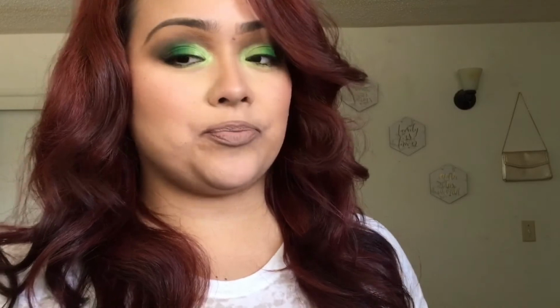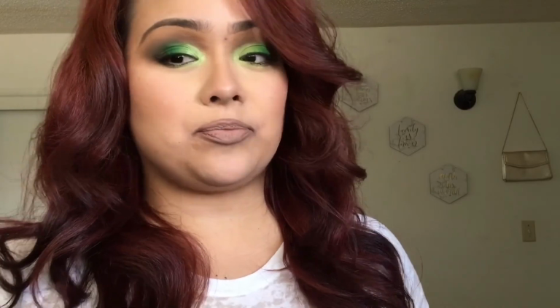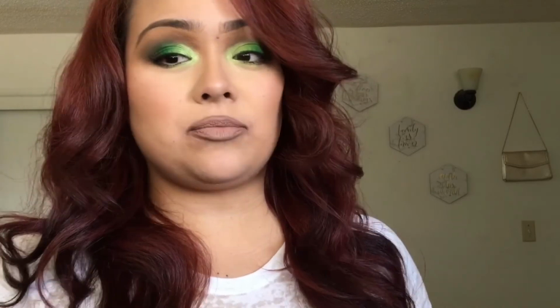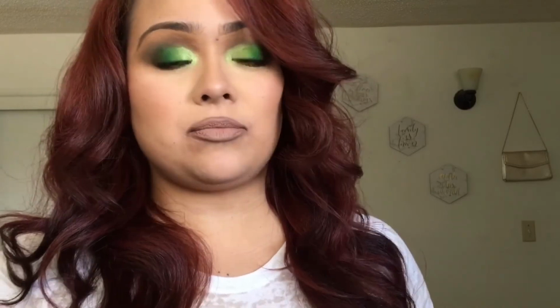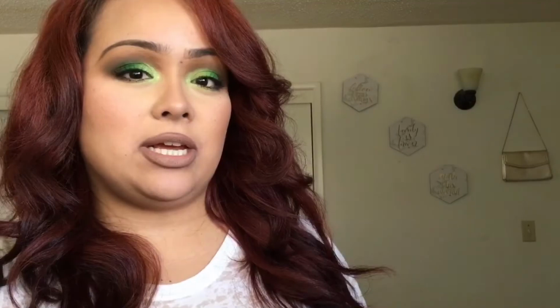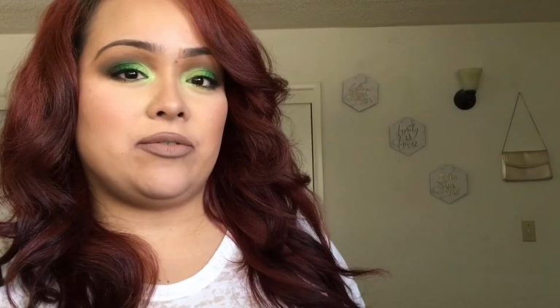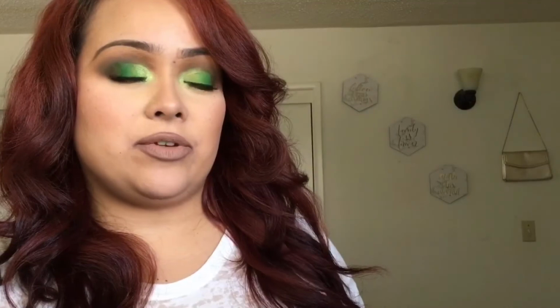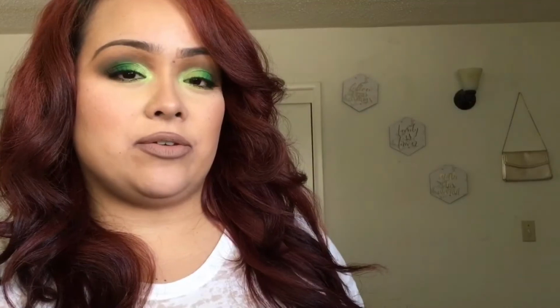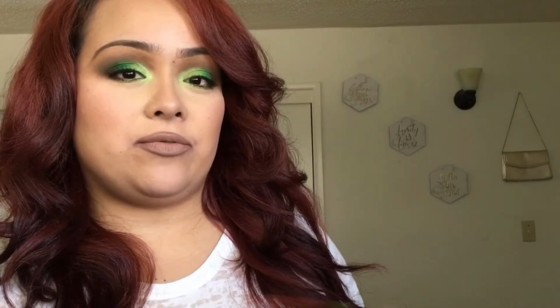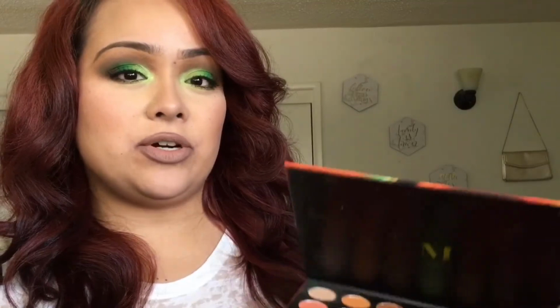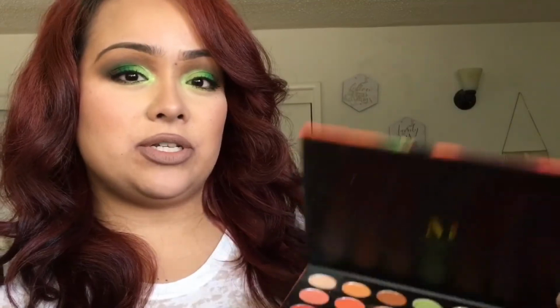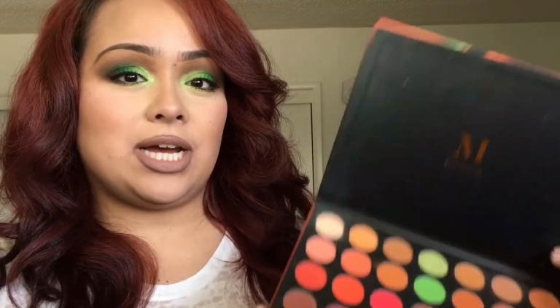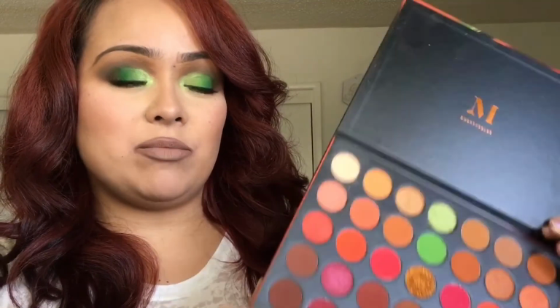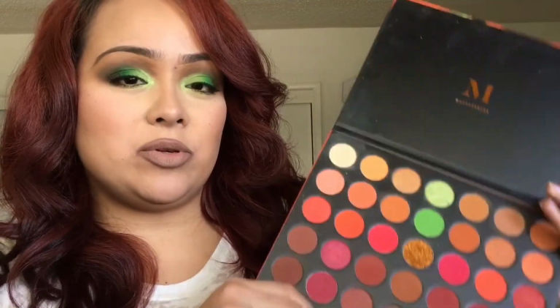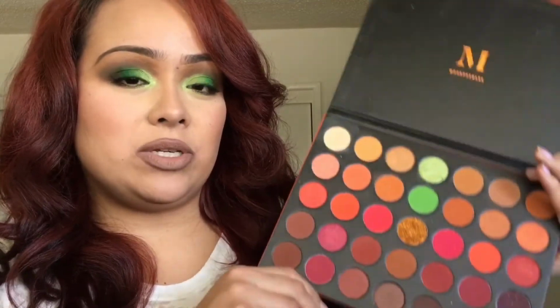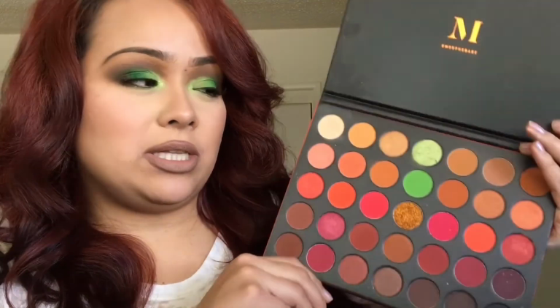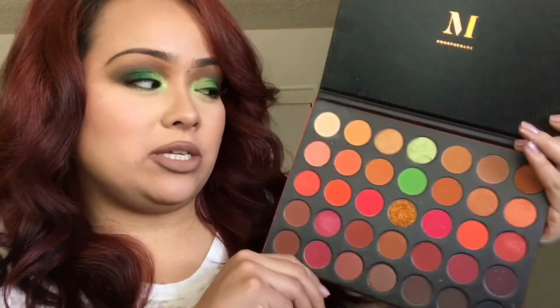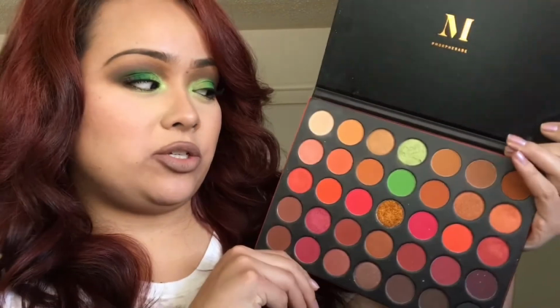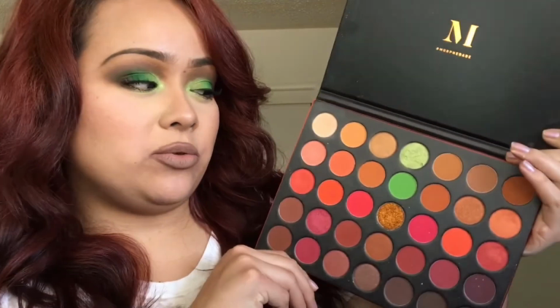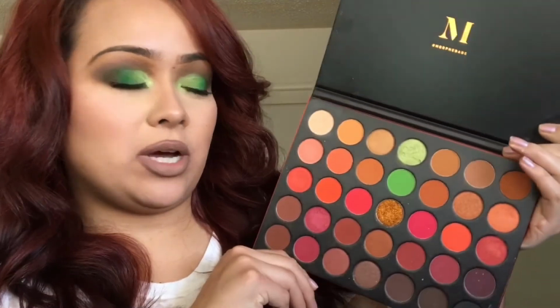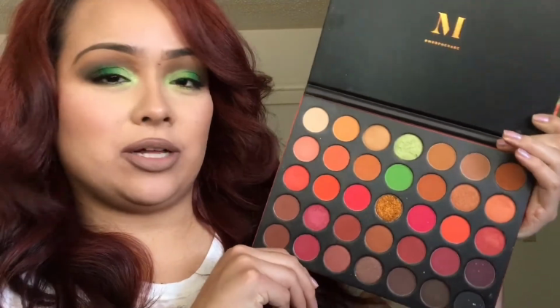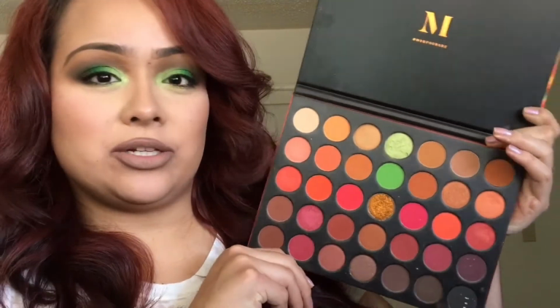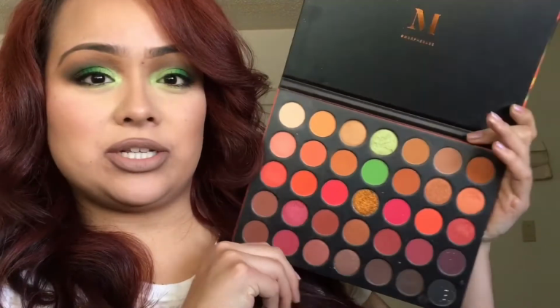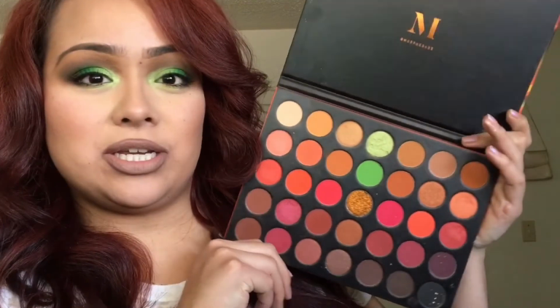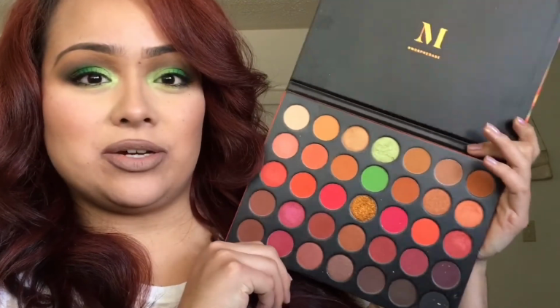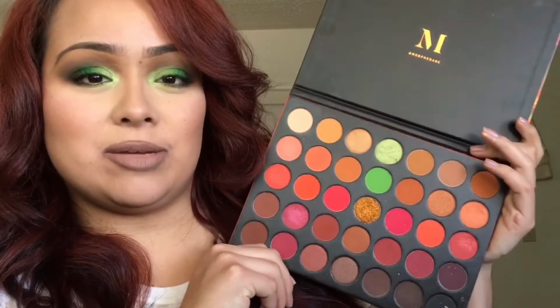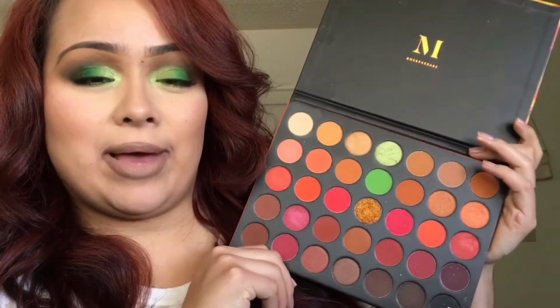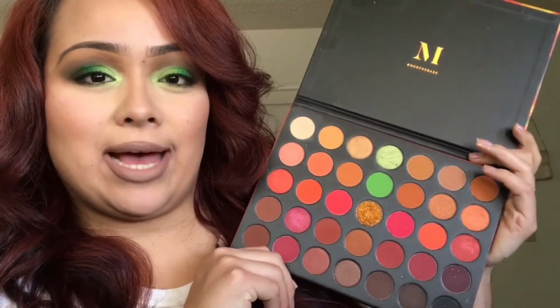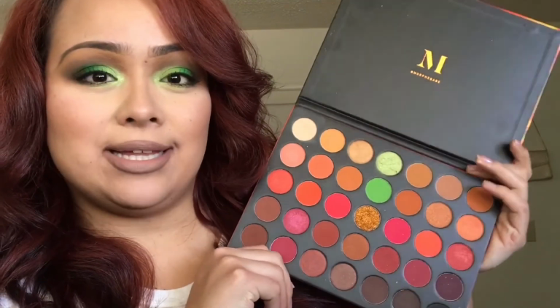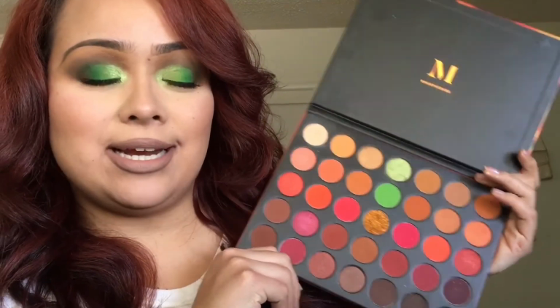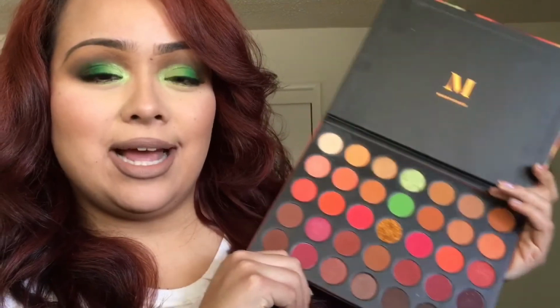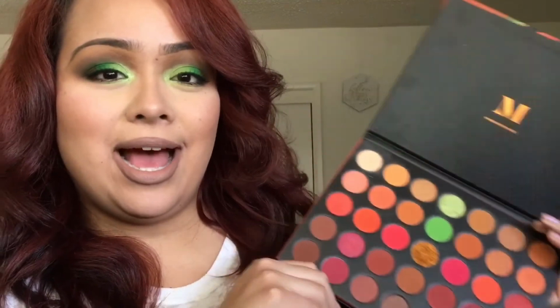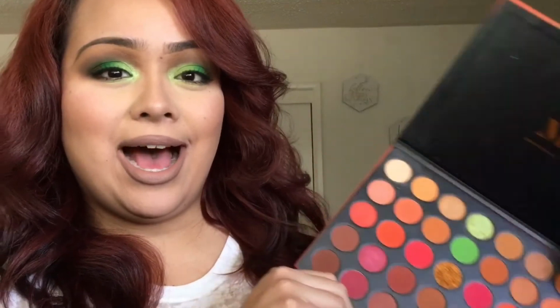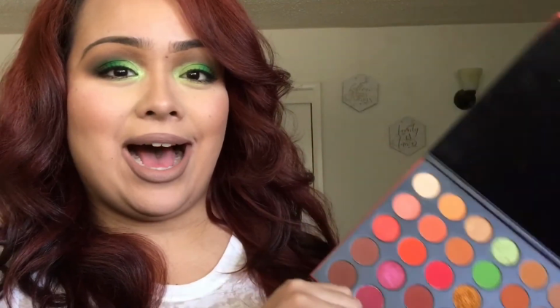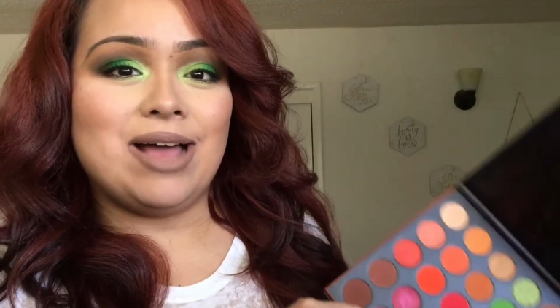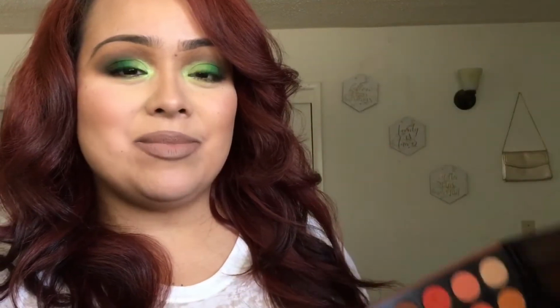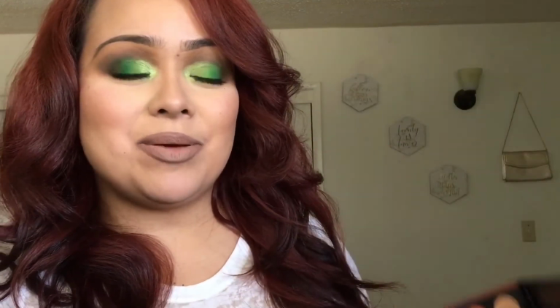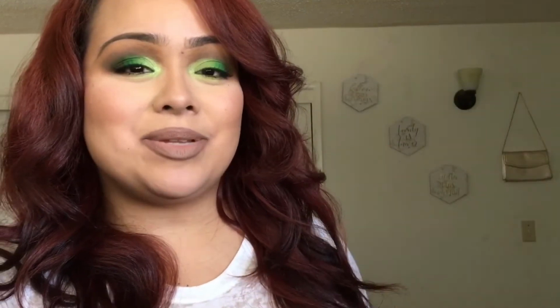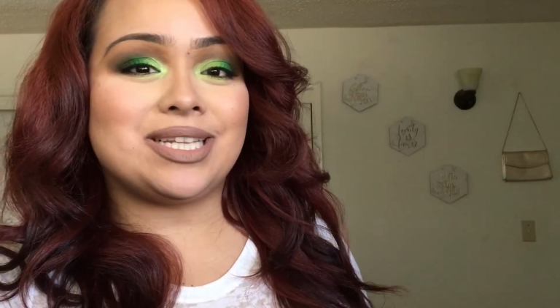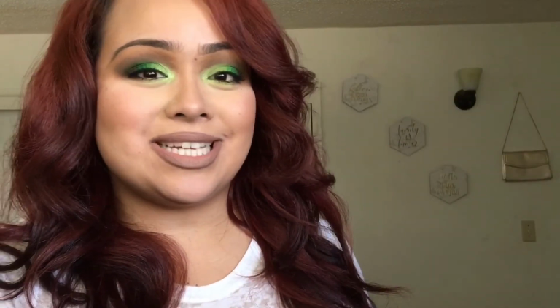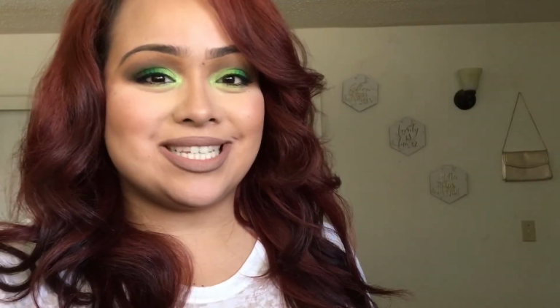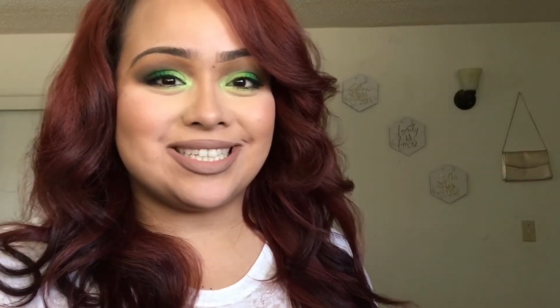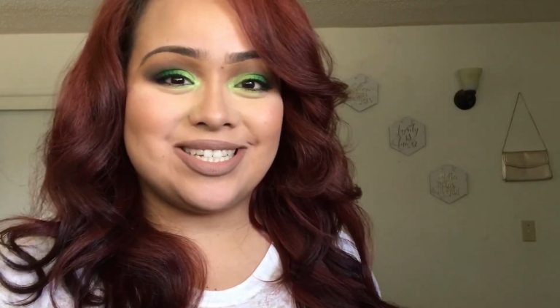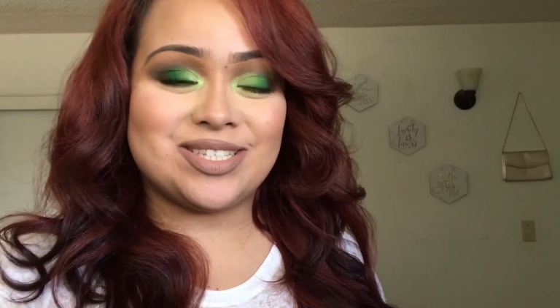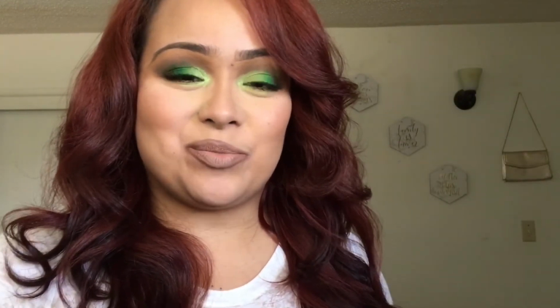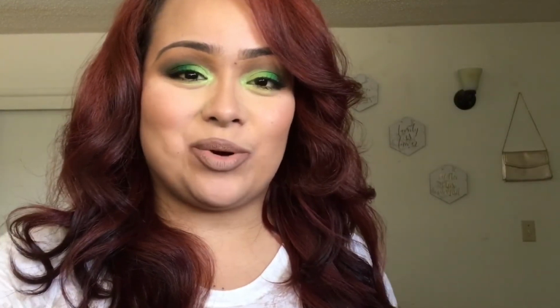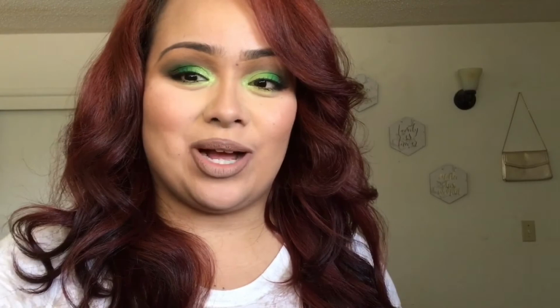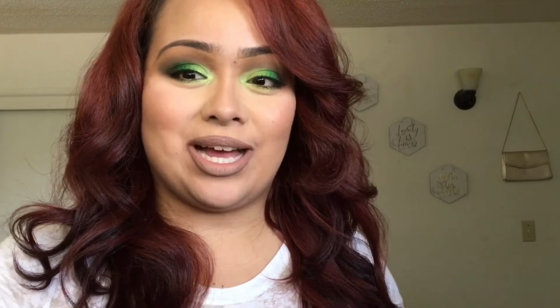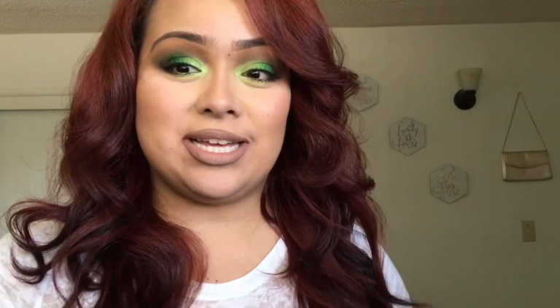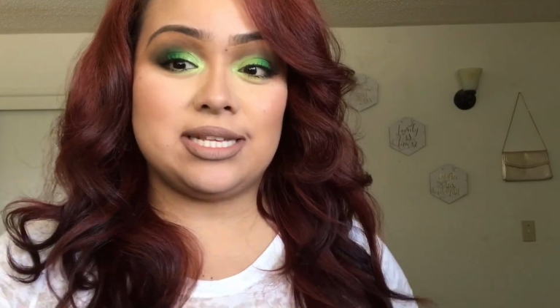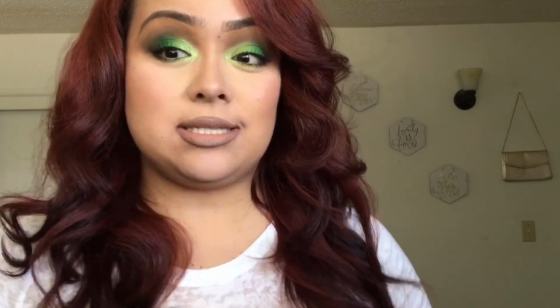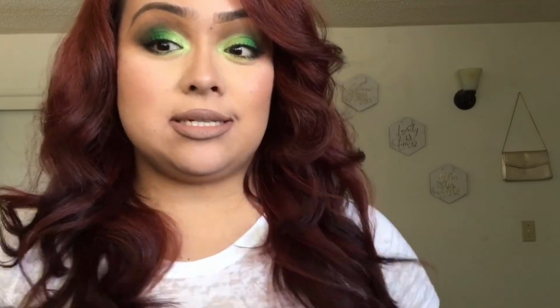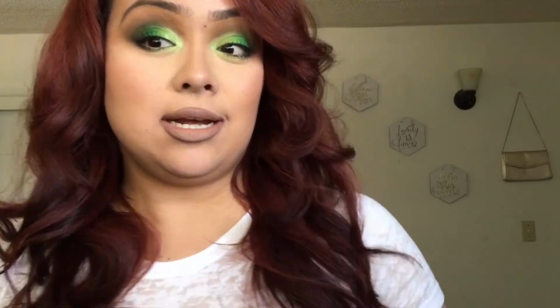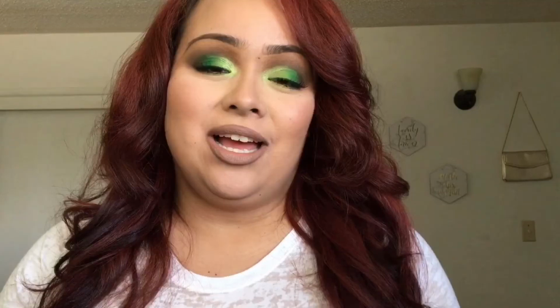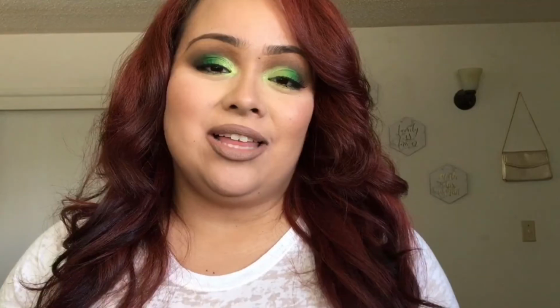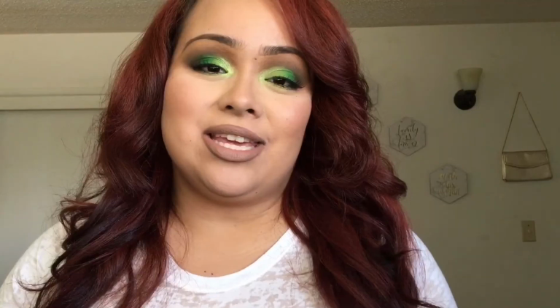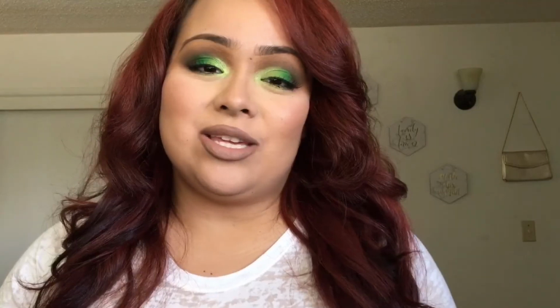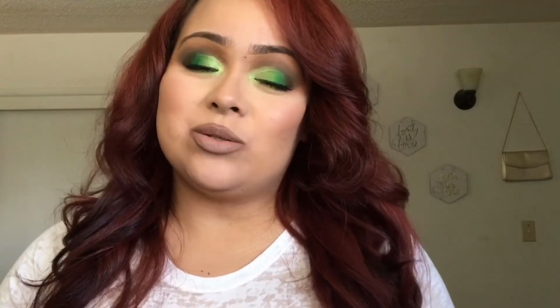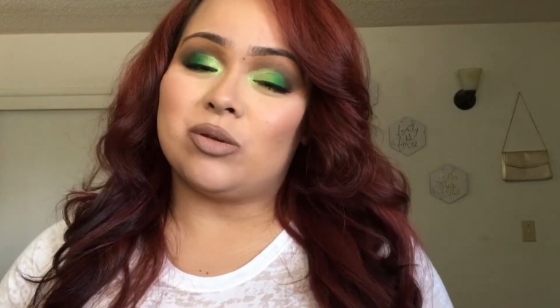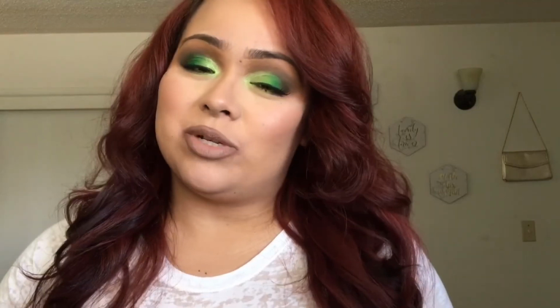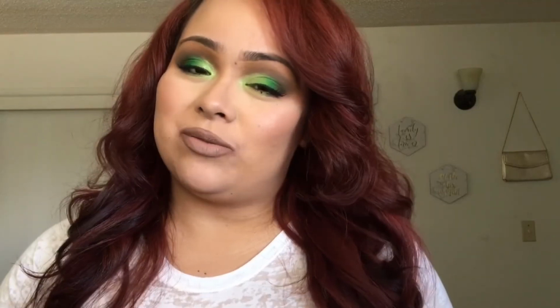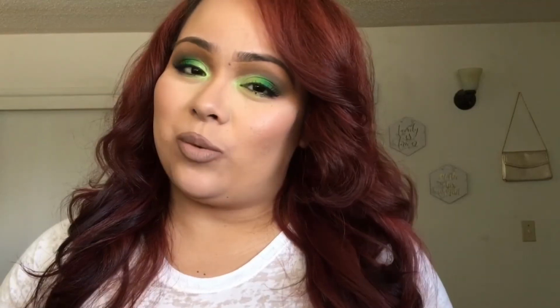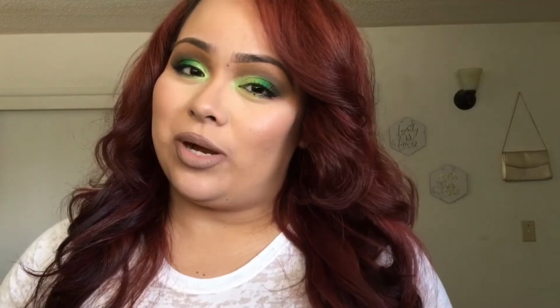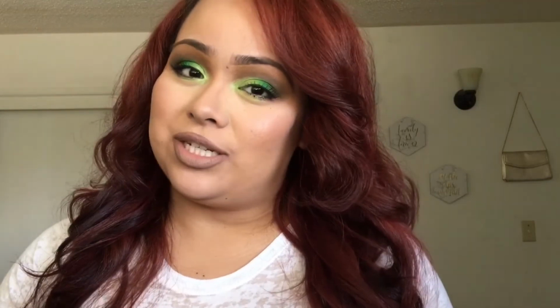For the first time using these two colors here in the palette, I'm pleasantly surprised. Thank you so much for watching.